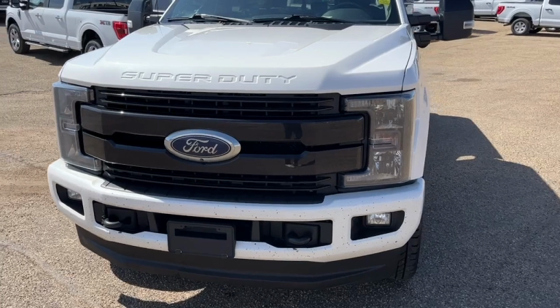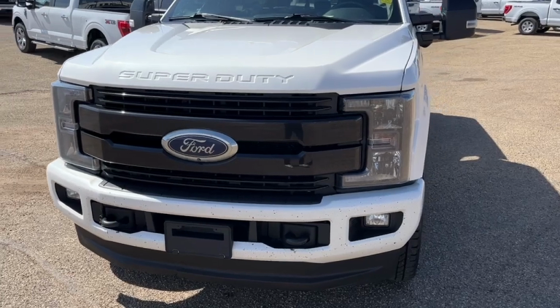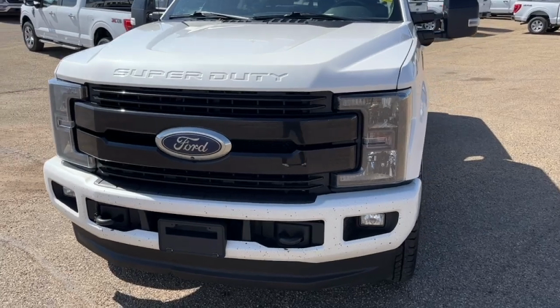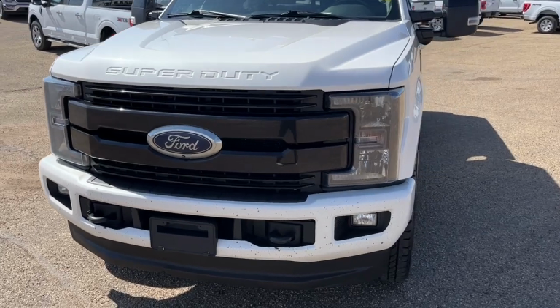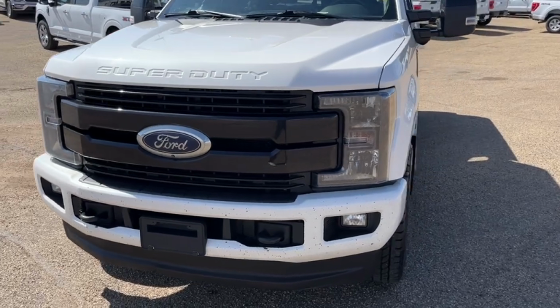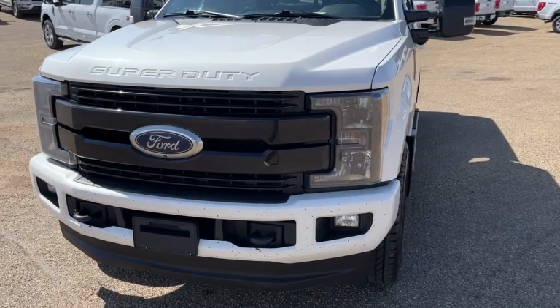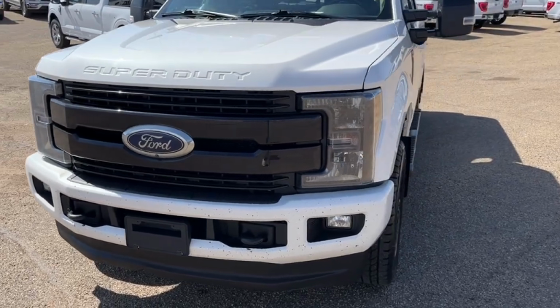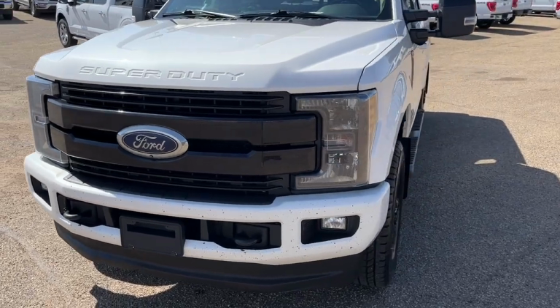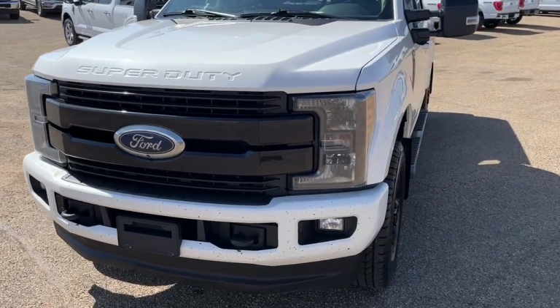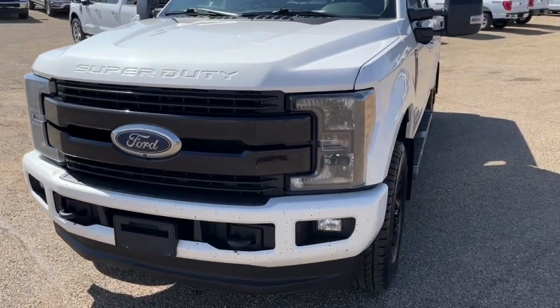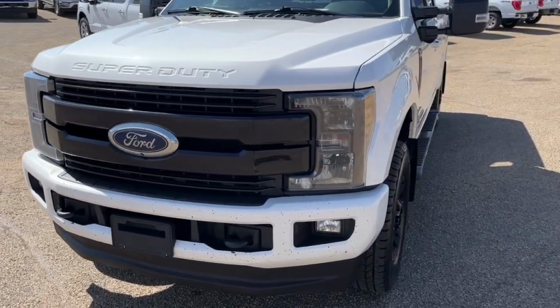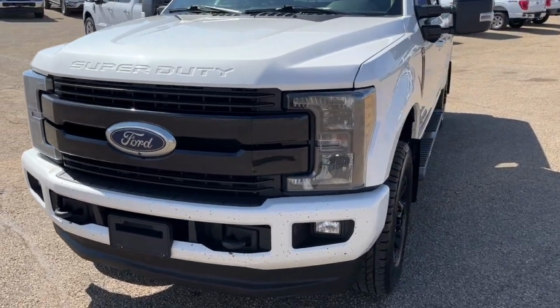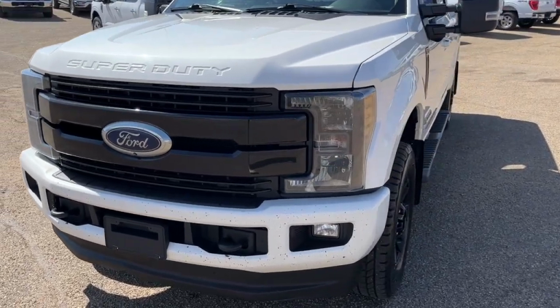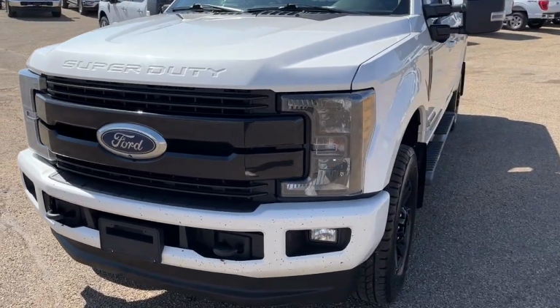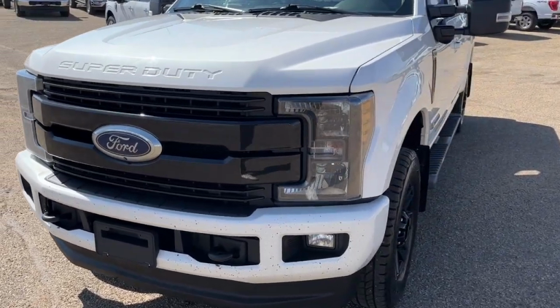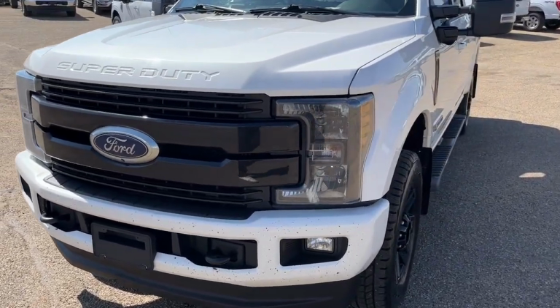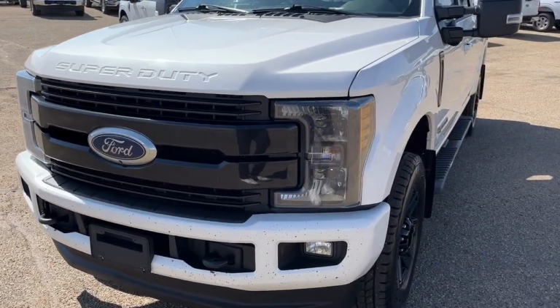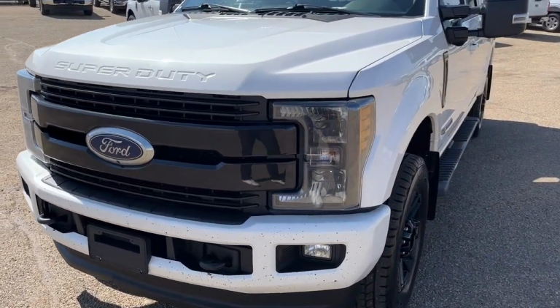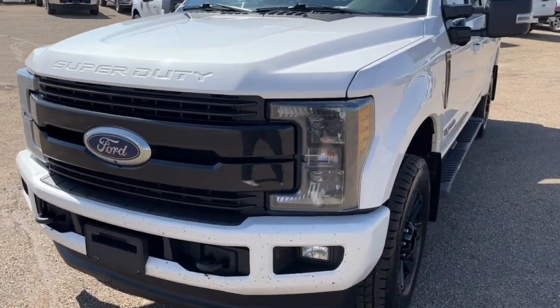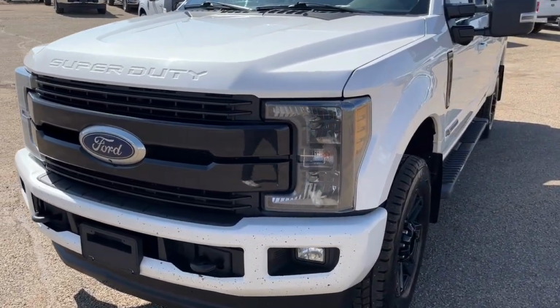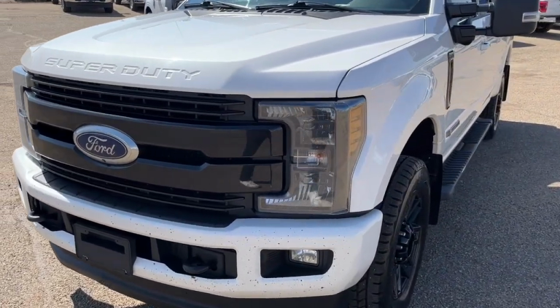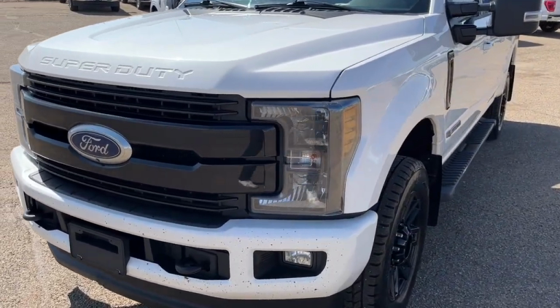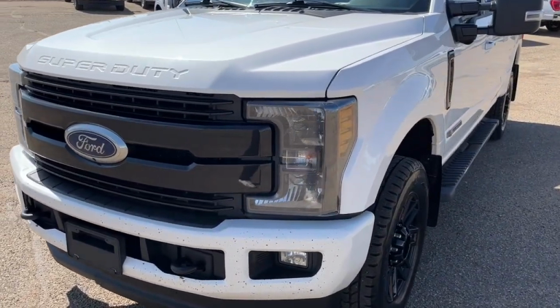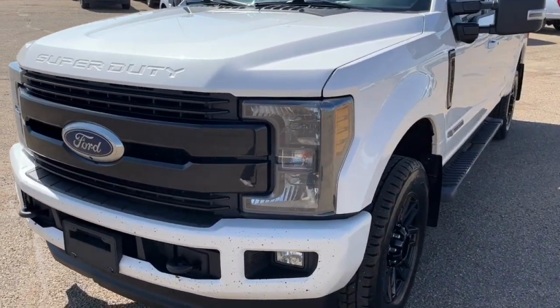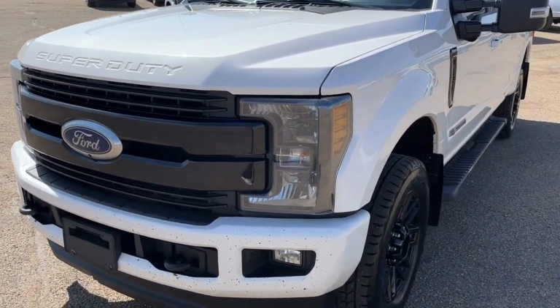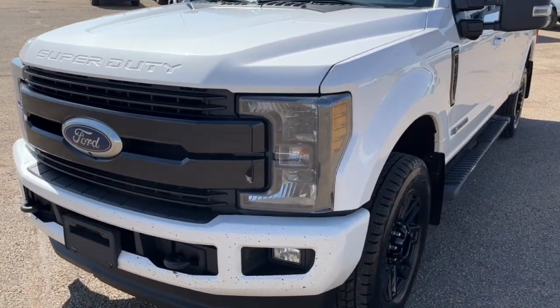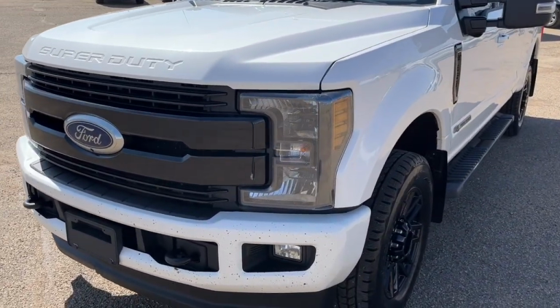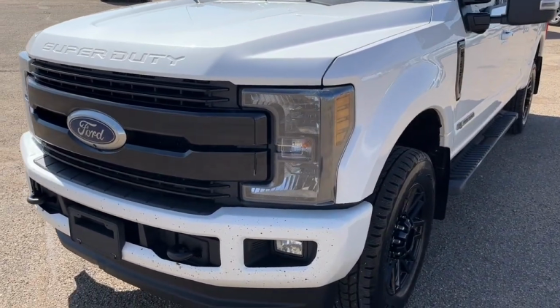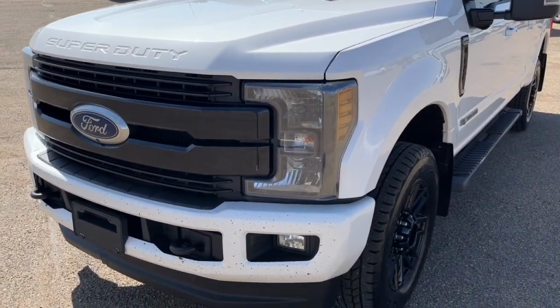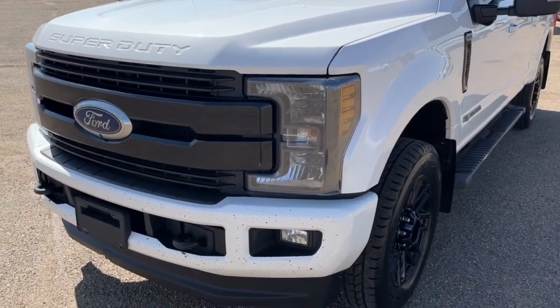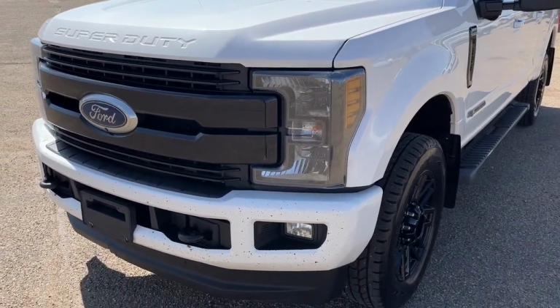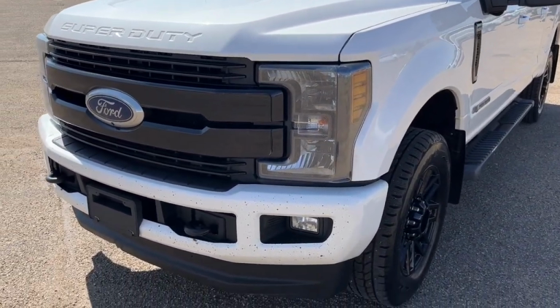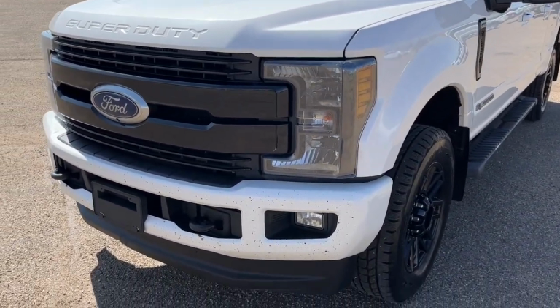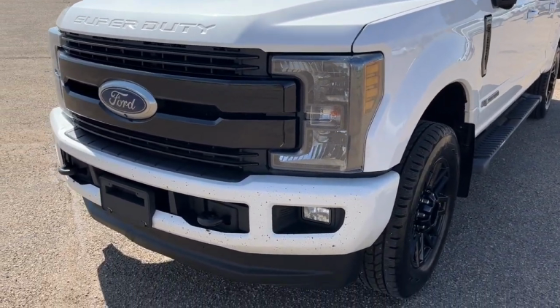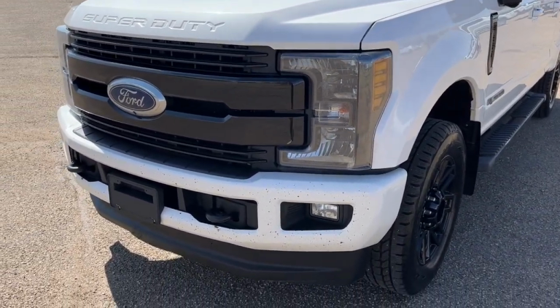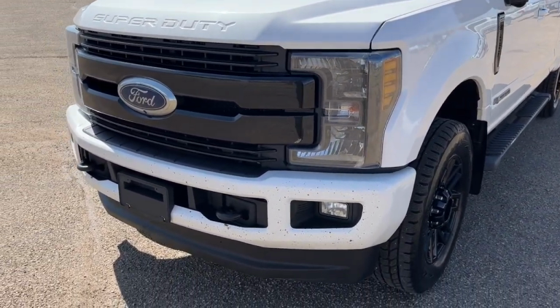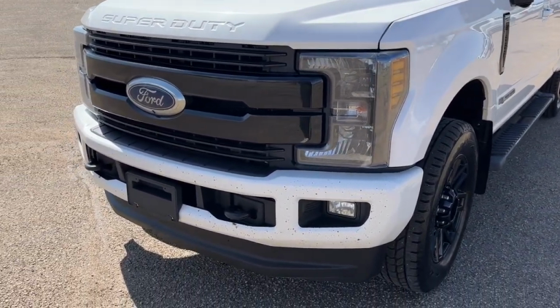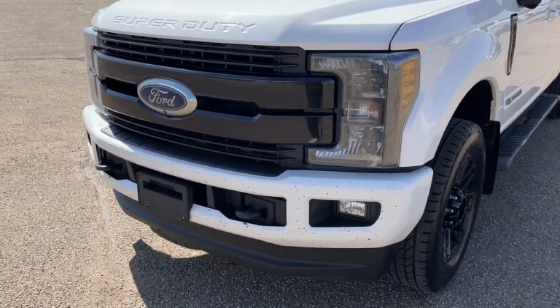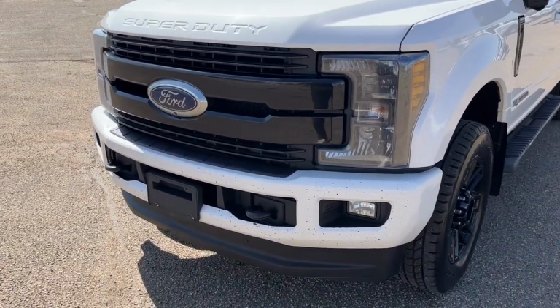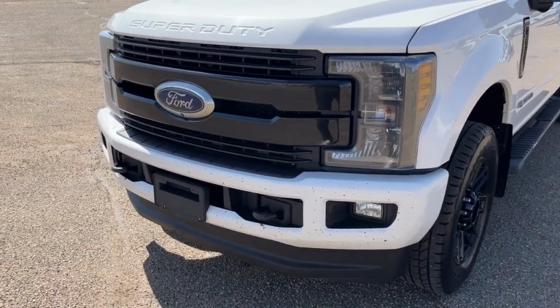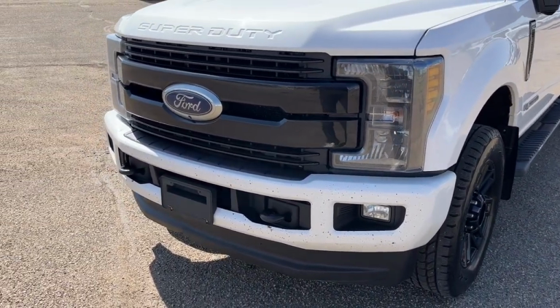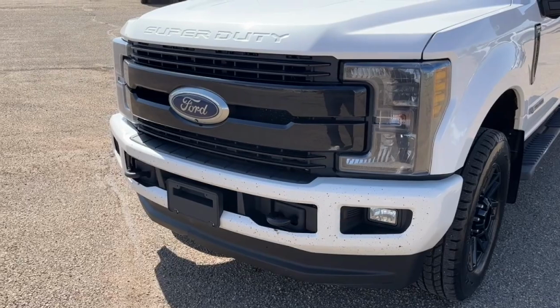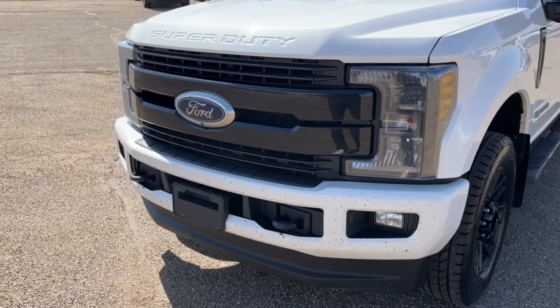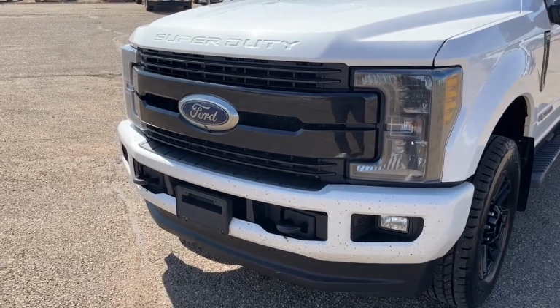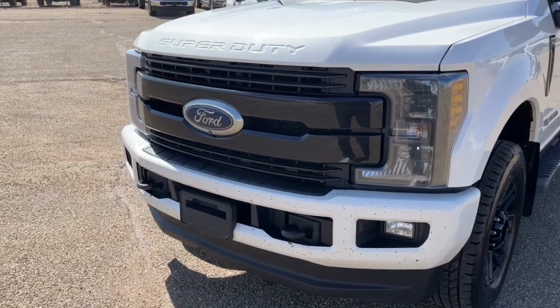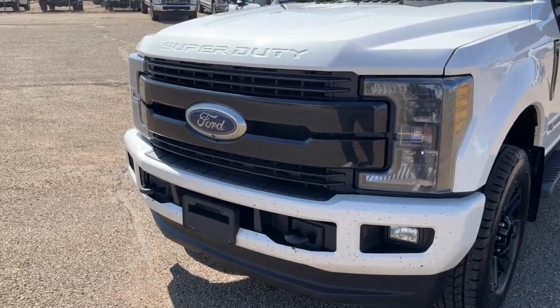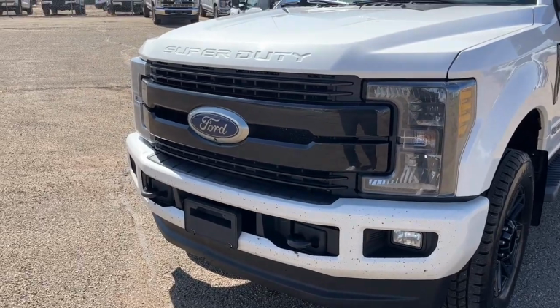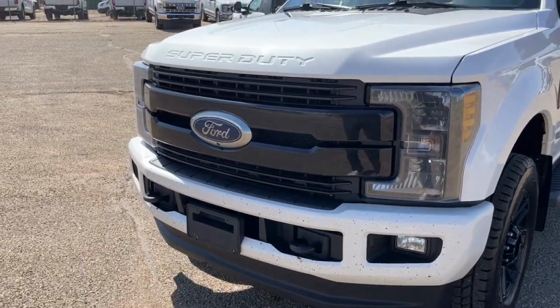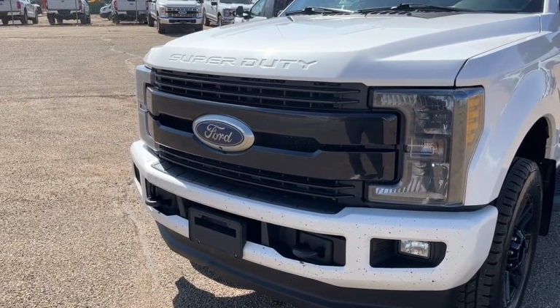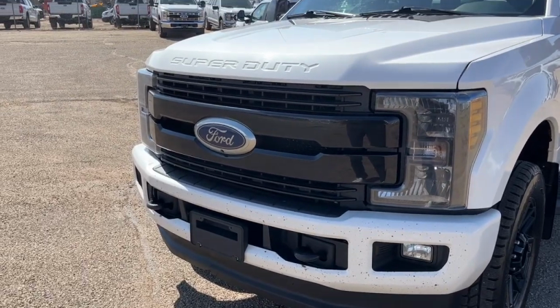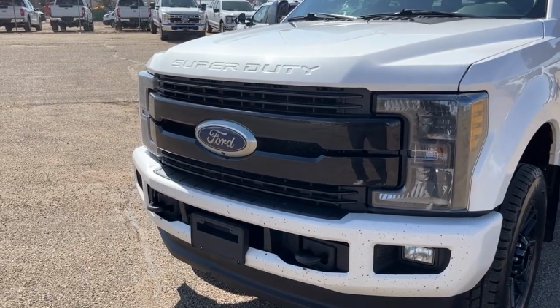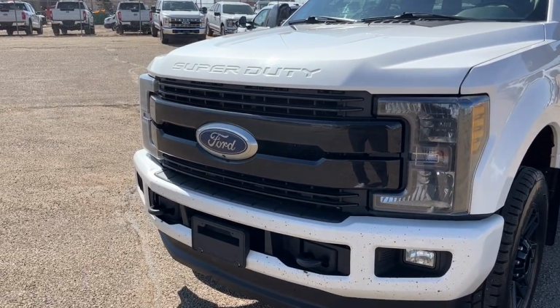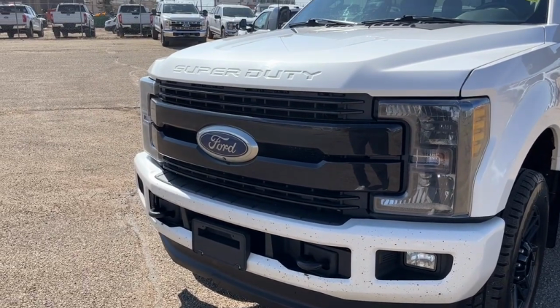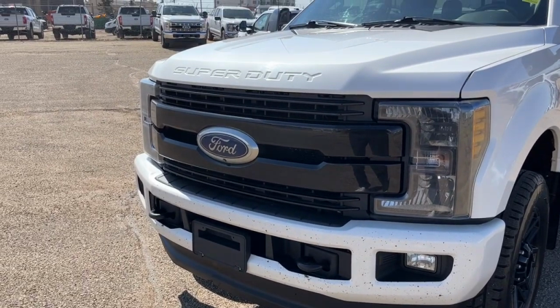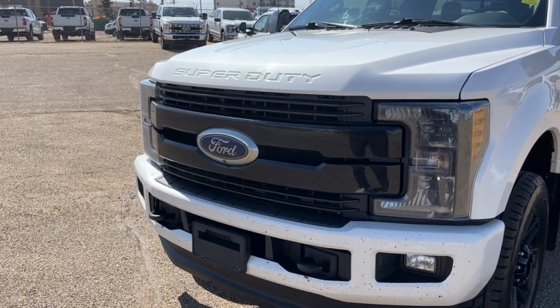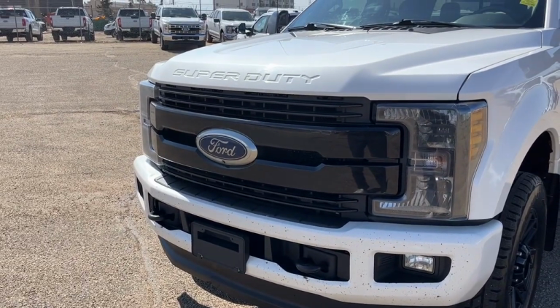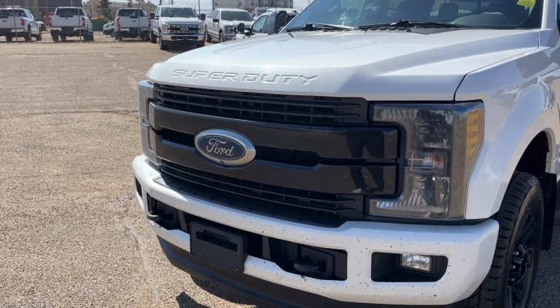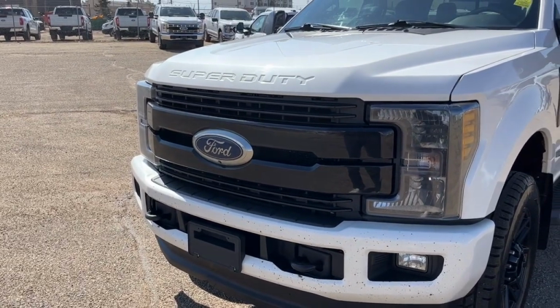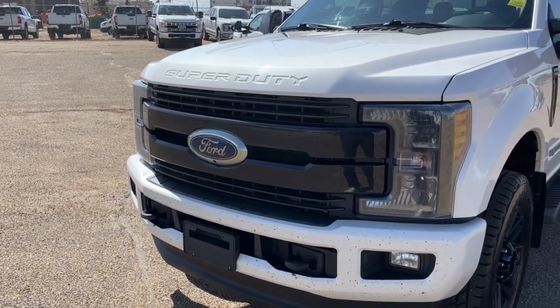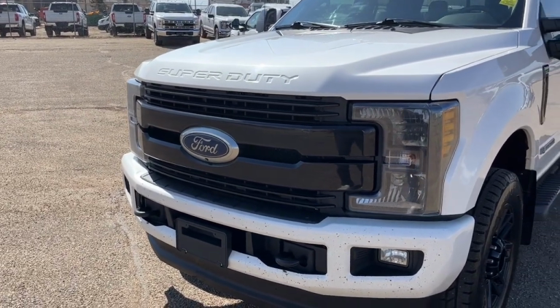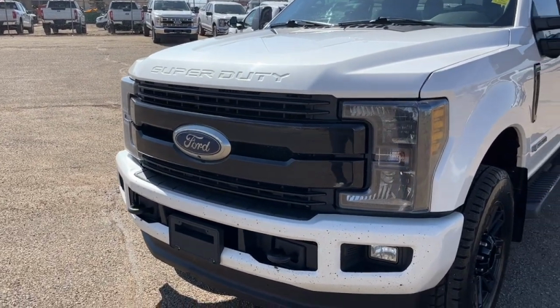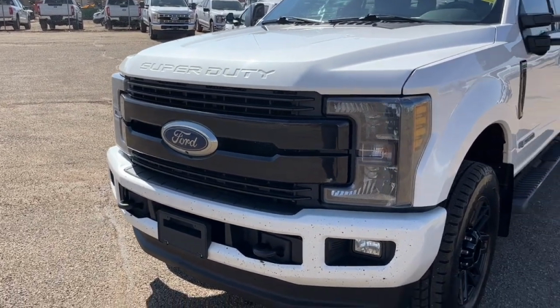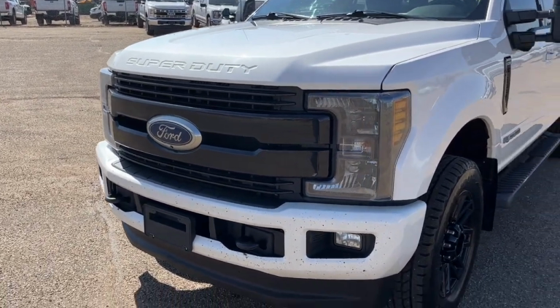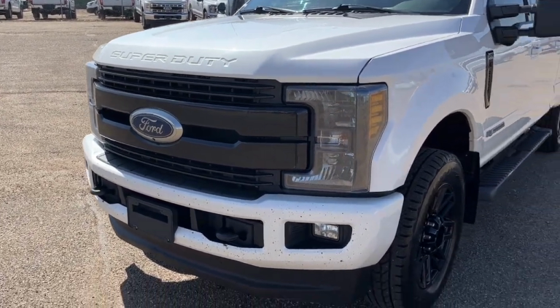Up front we have some fully automatic halogen headlights, some fog lights, and we do have a camera up front as well.